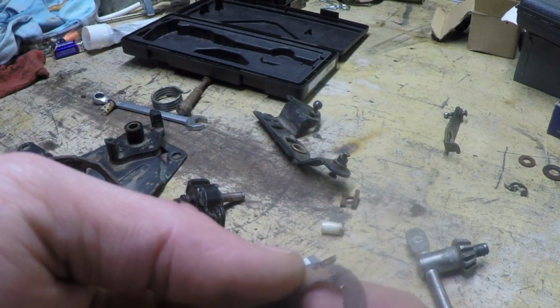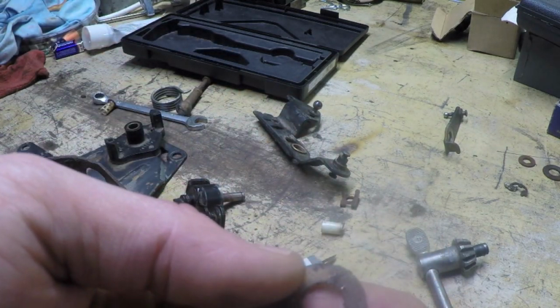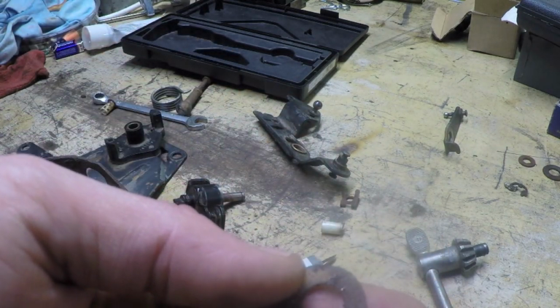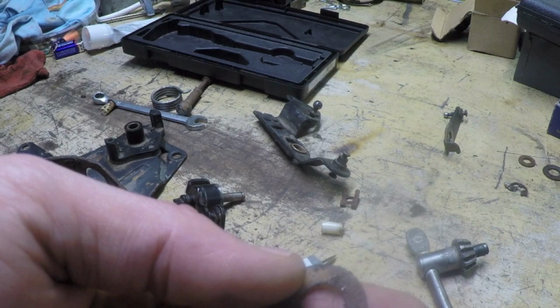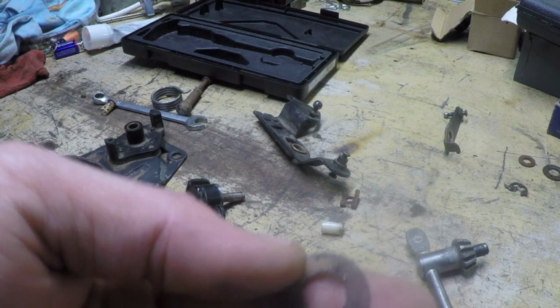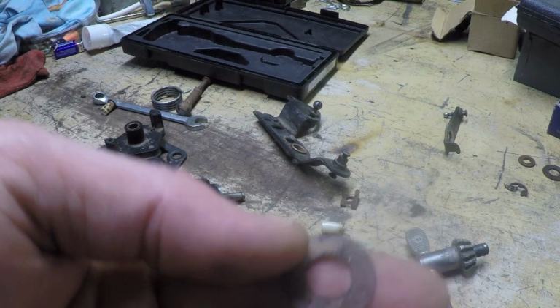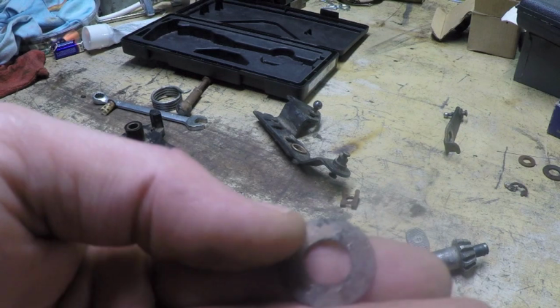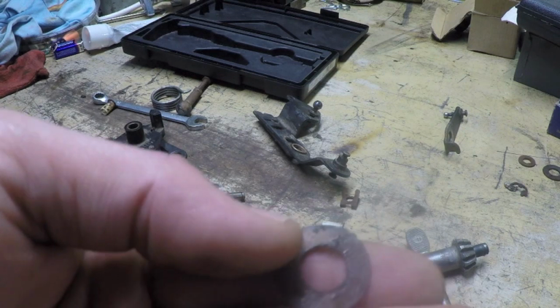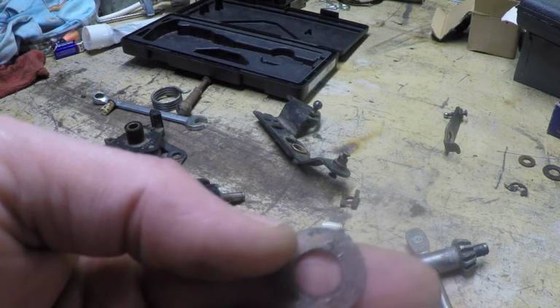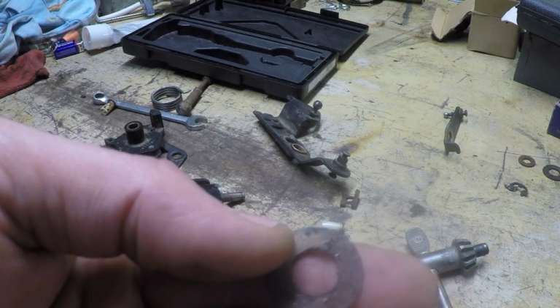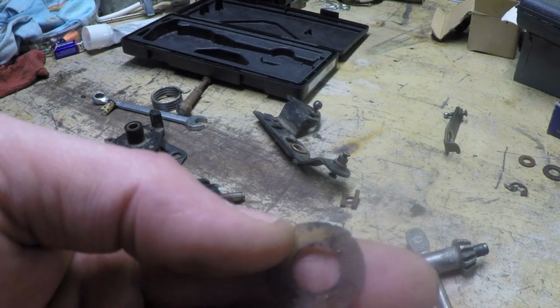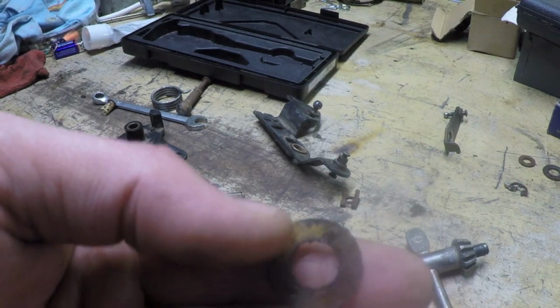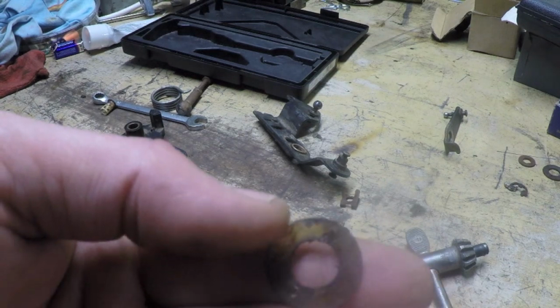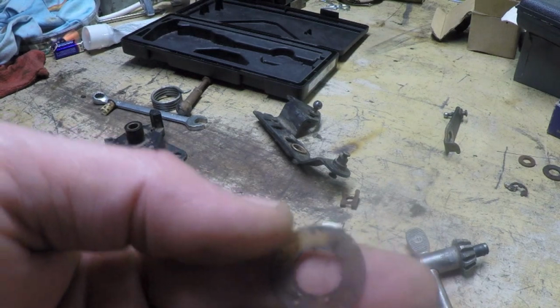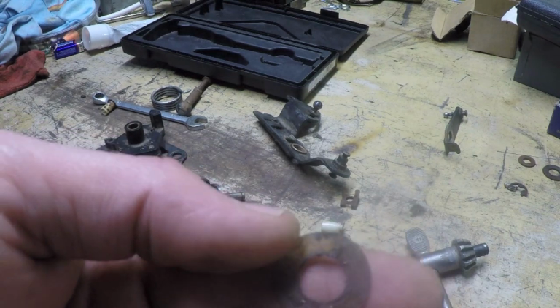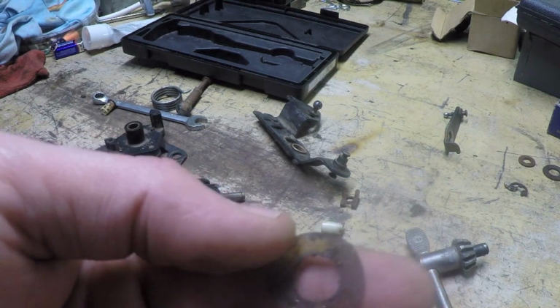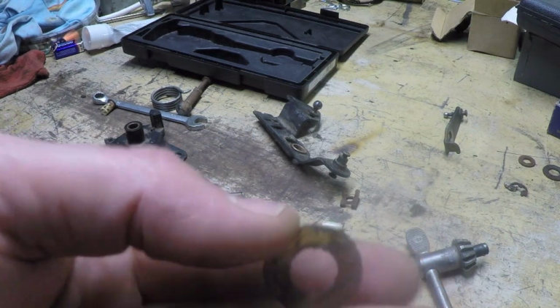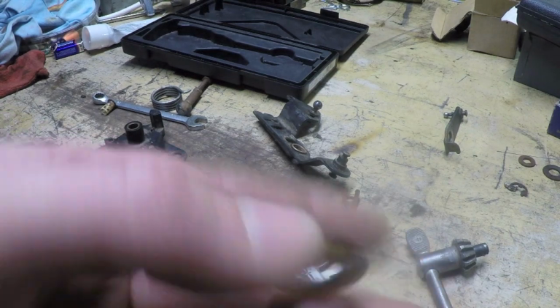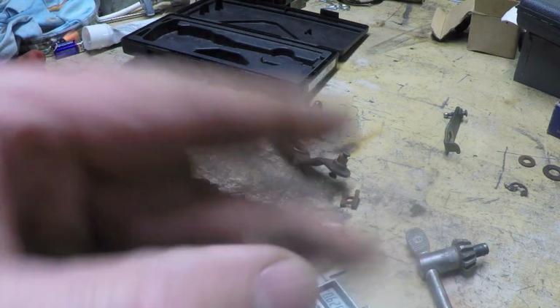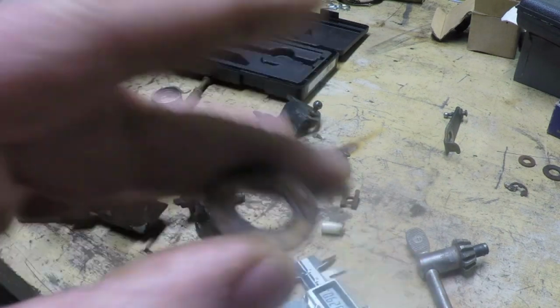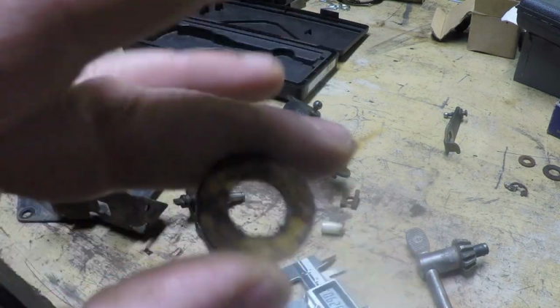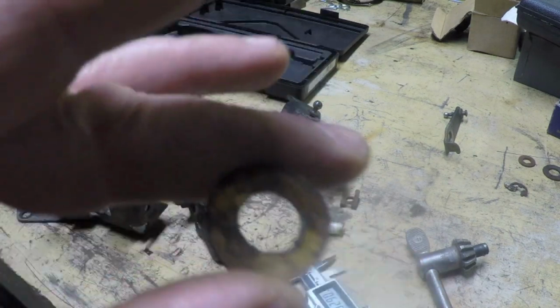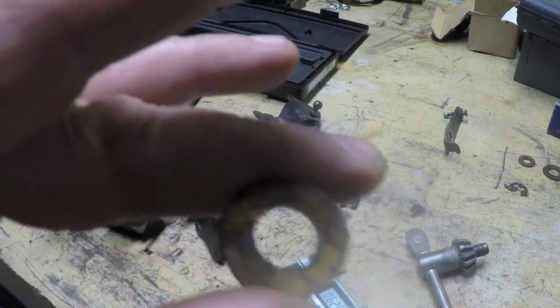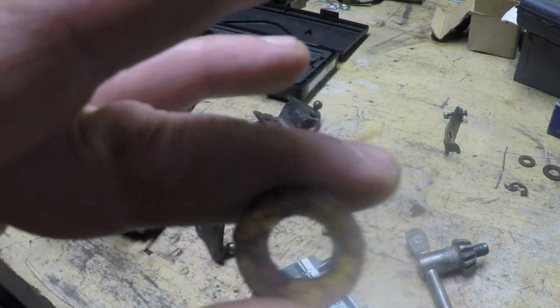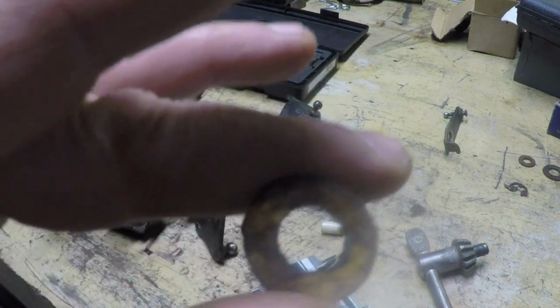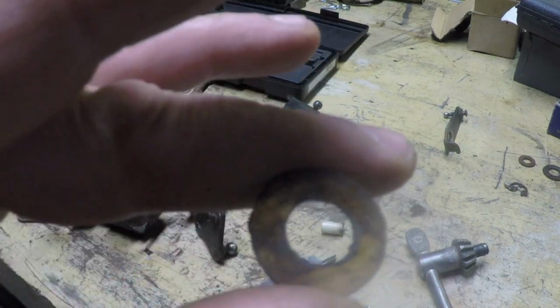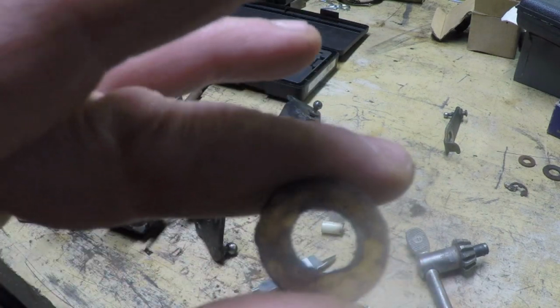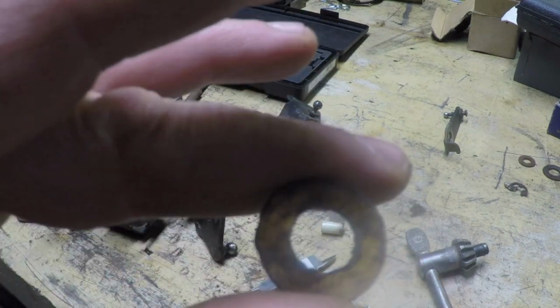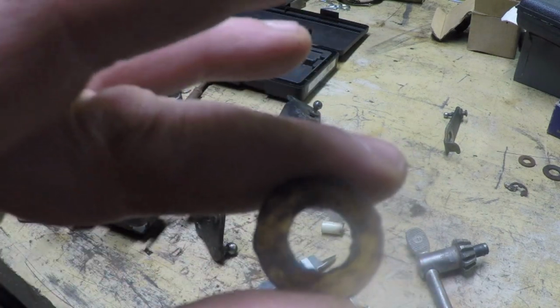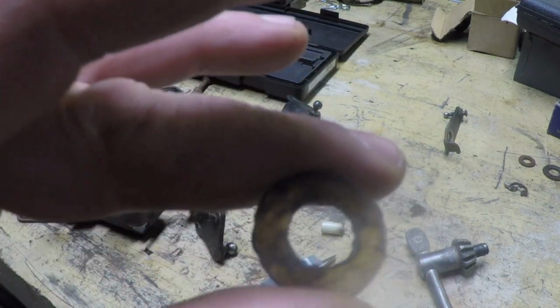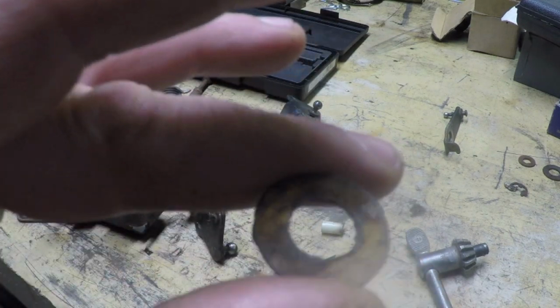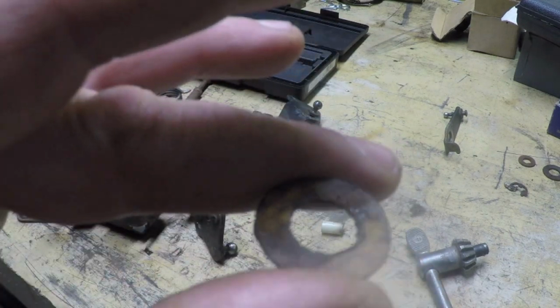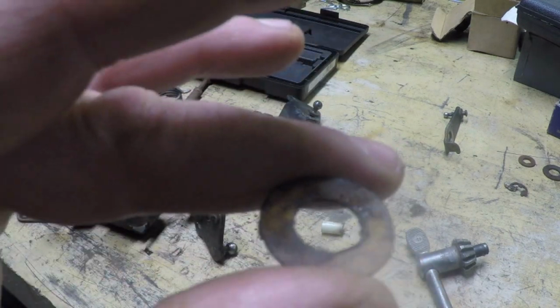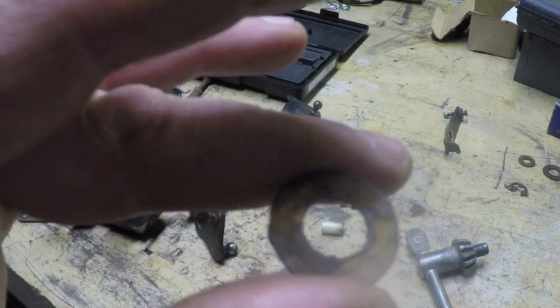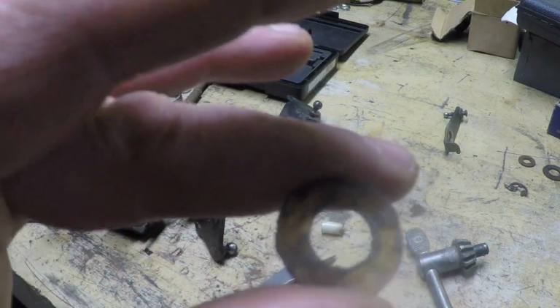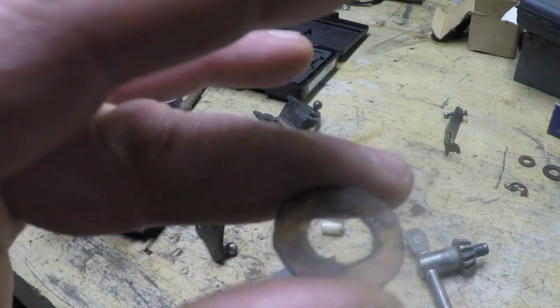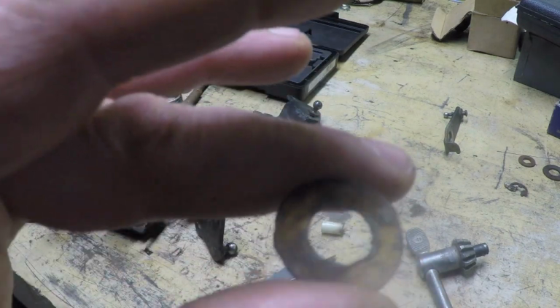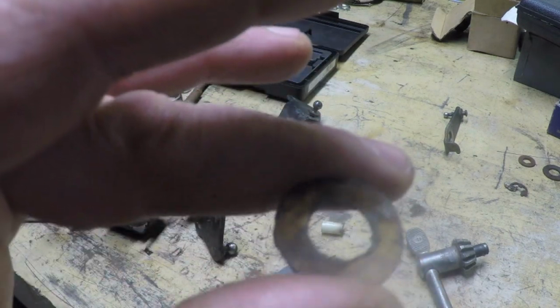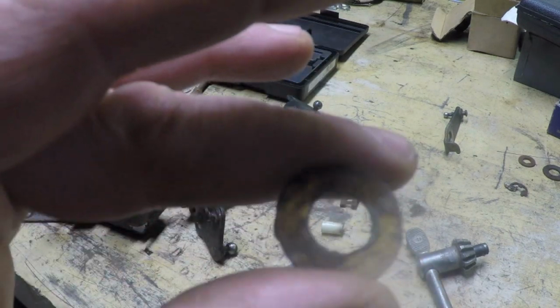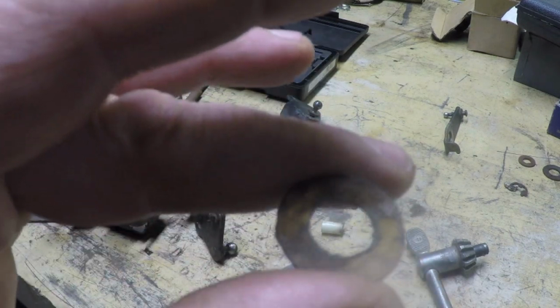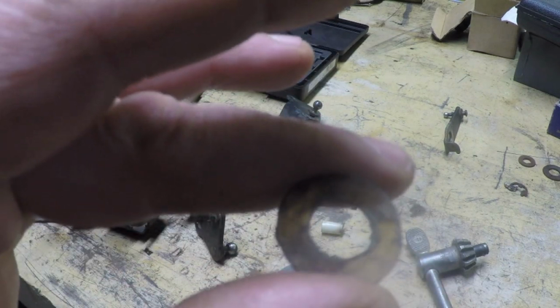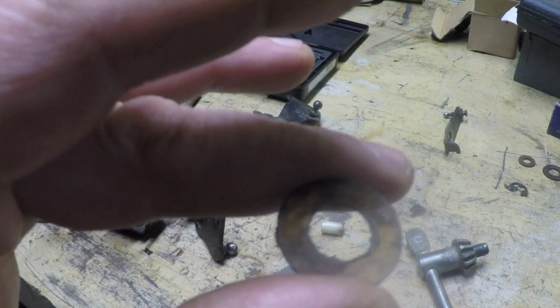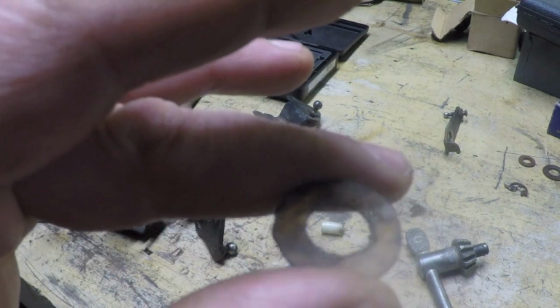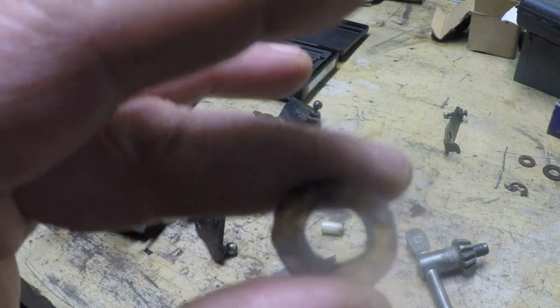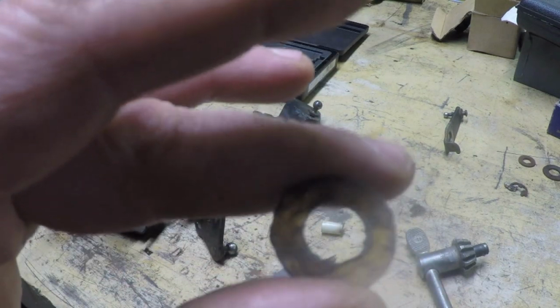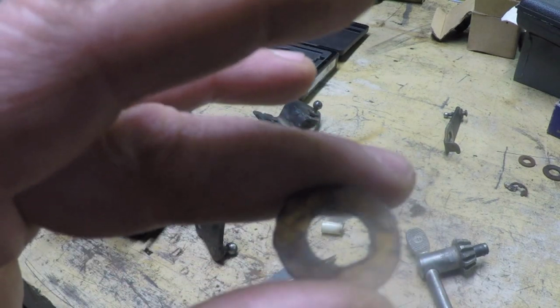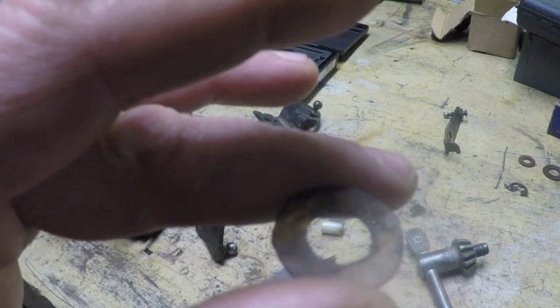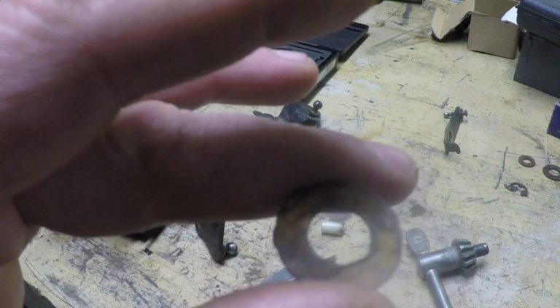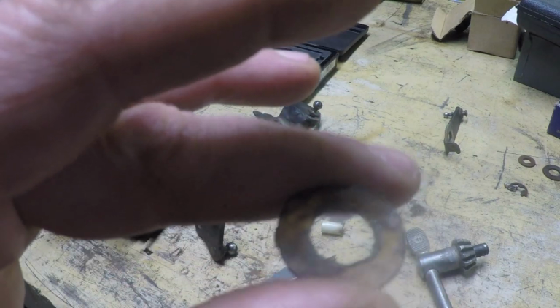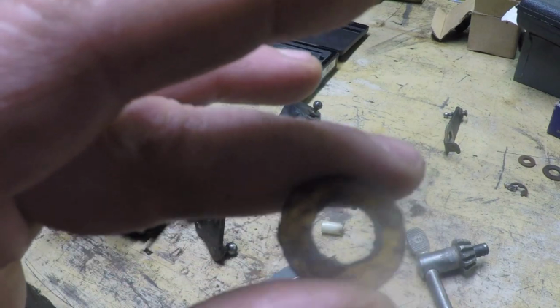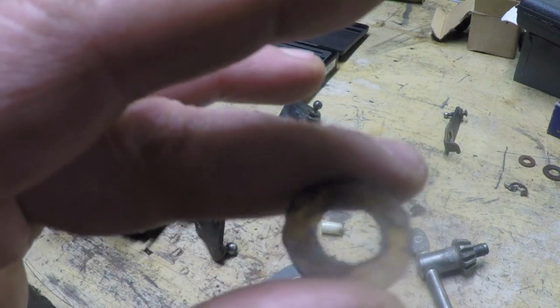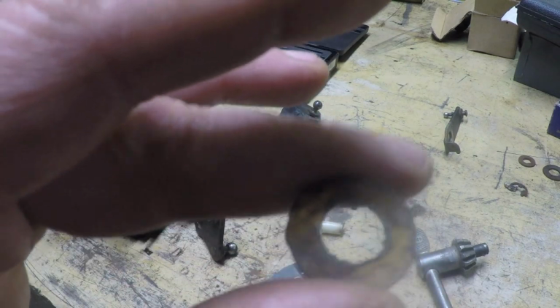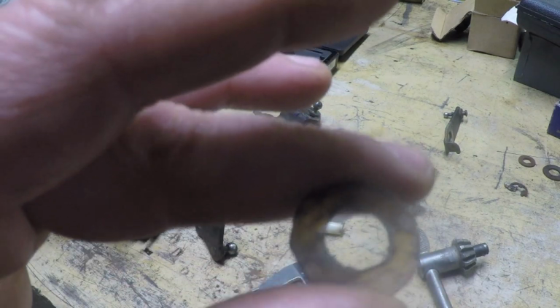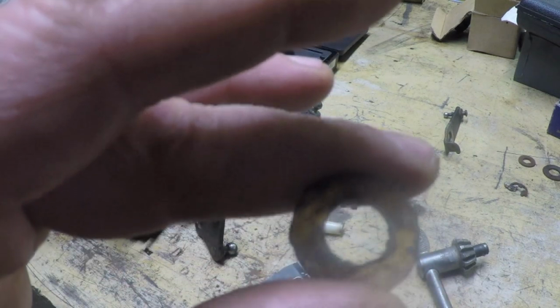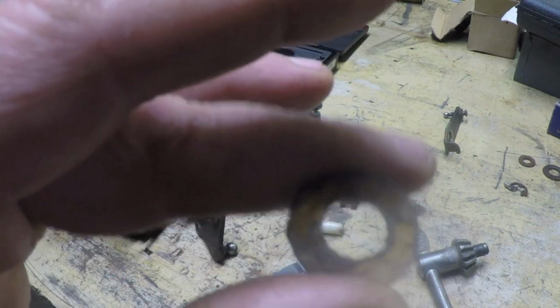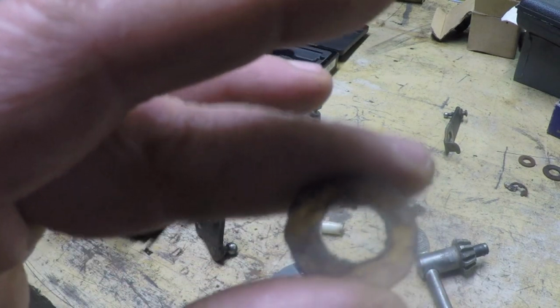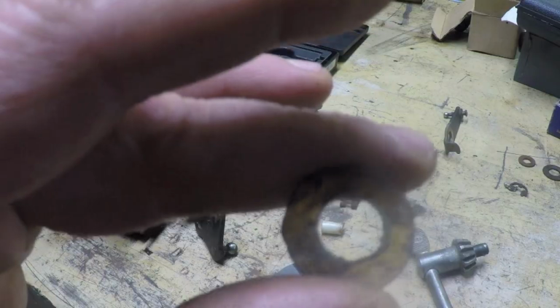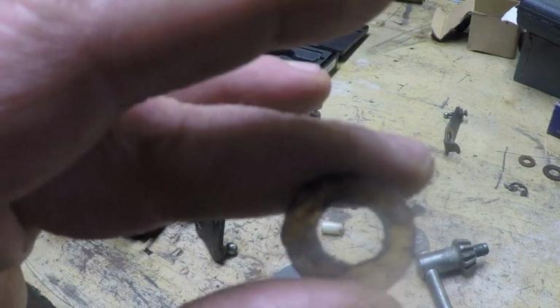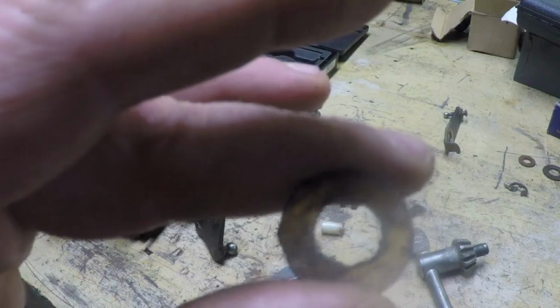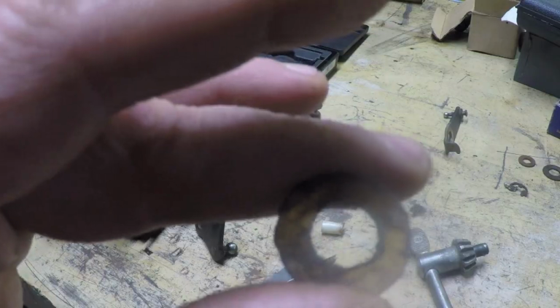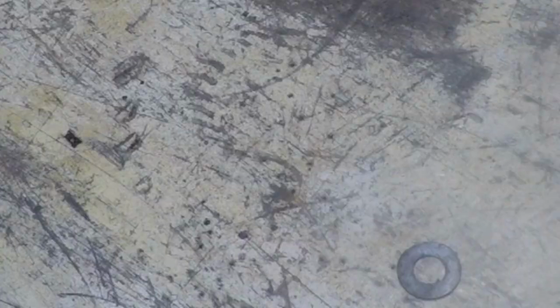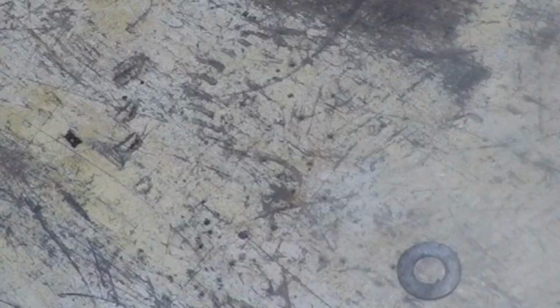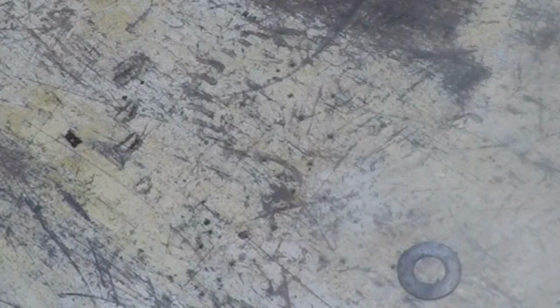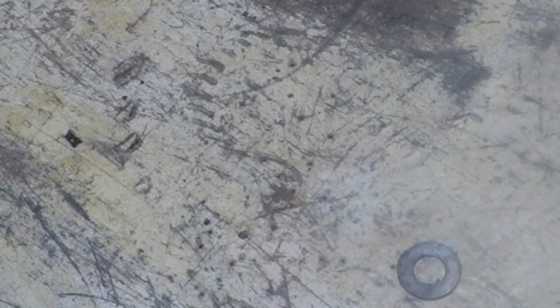While I'm at it, I'm also going to get from them a replacement nylon washer — or whatever this plastic washer is right here. It probably acts as a thrust bearing.